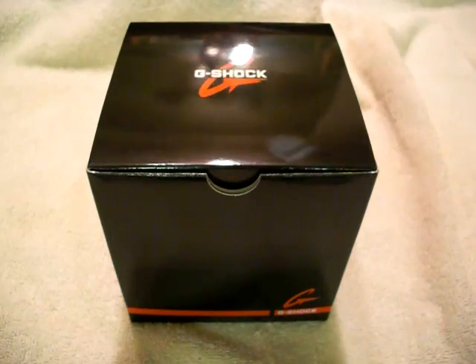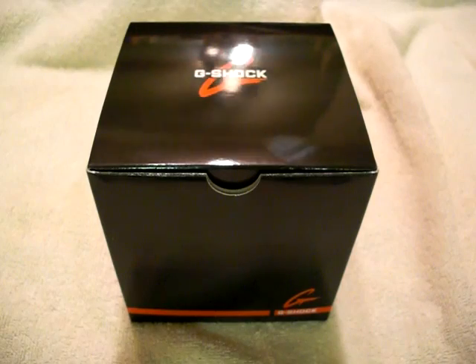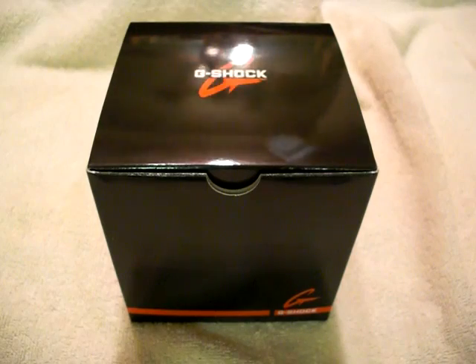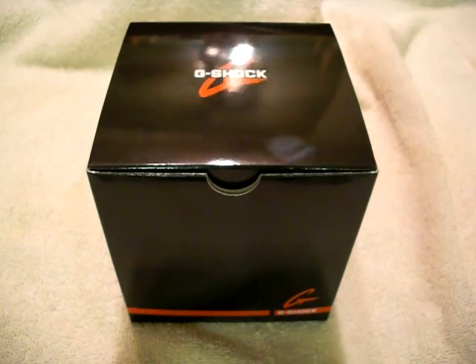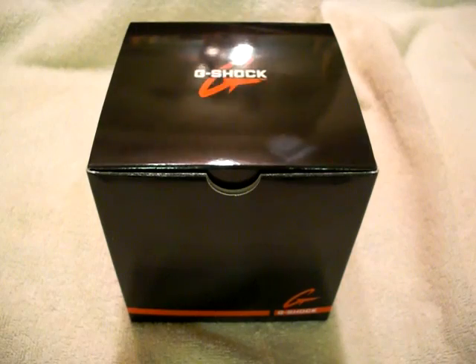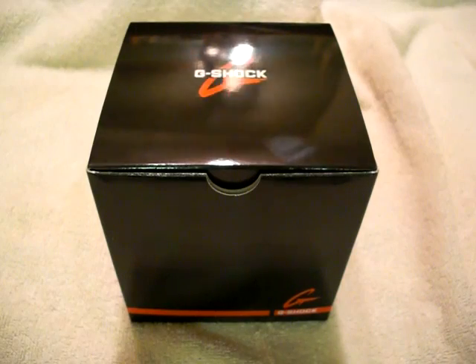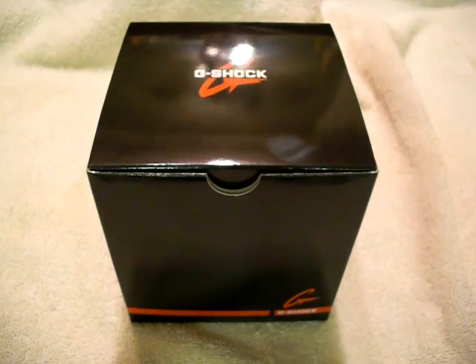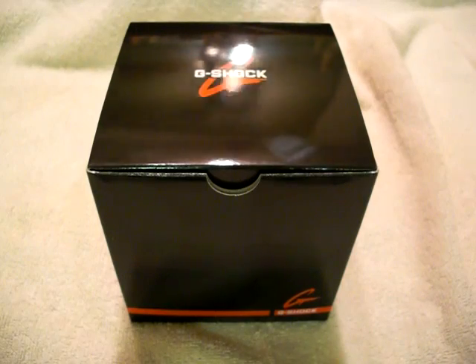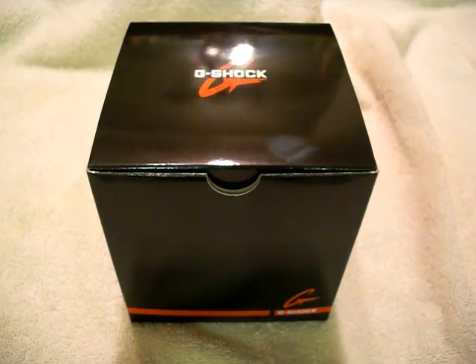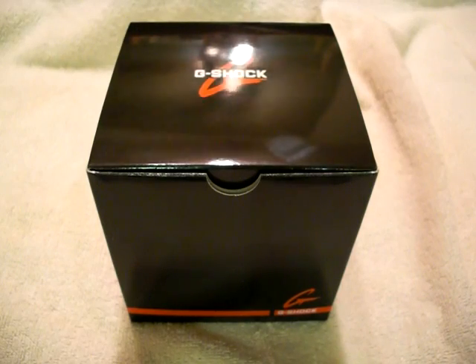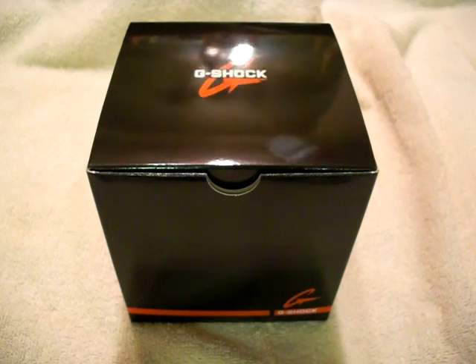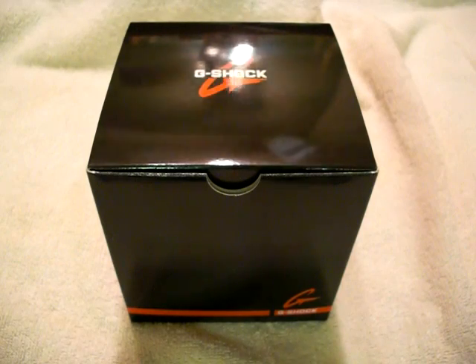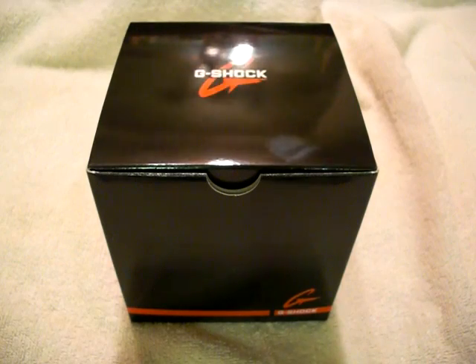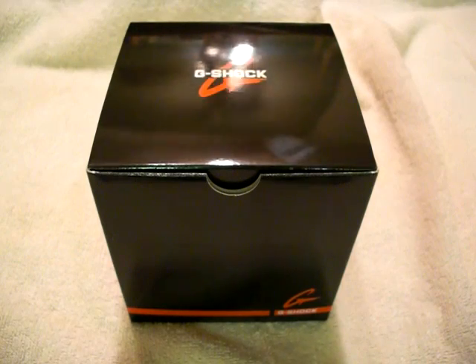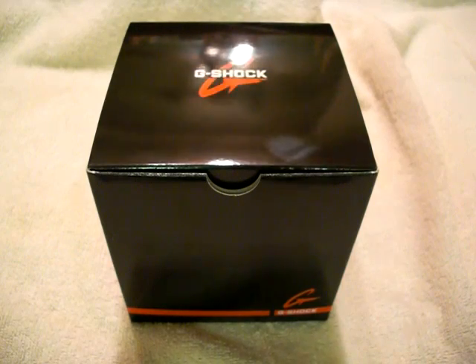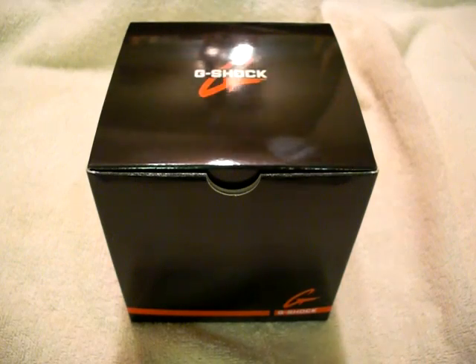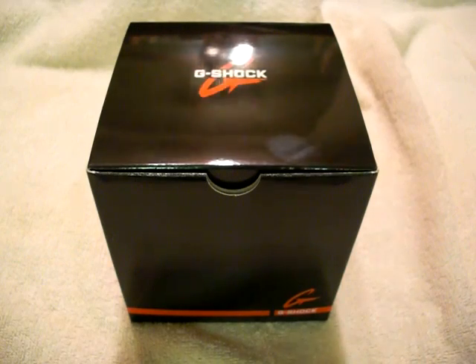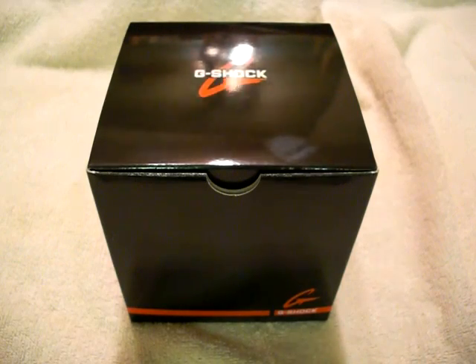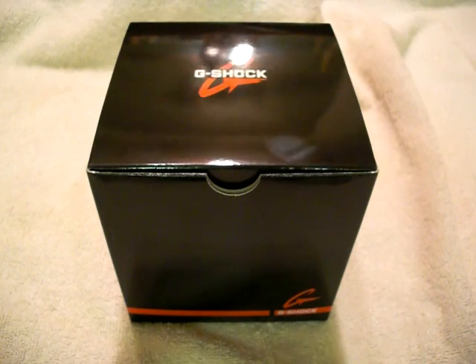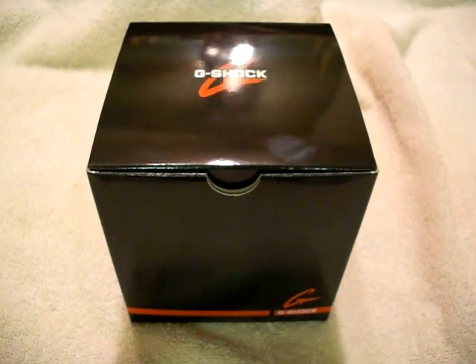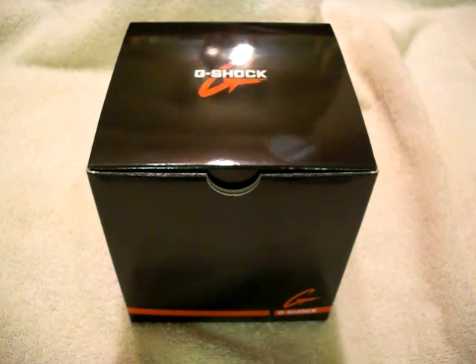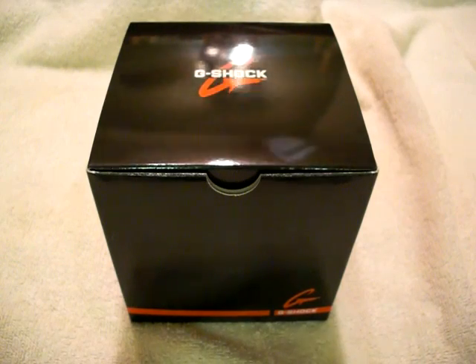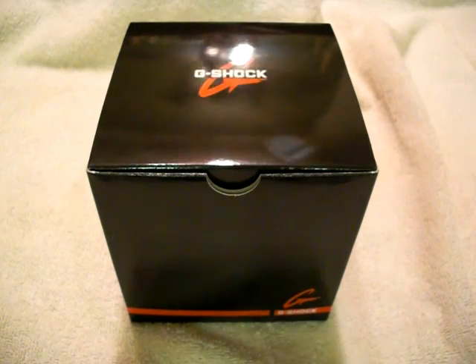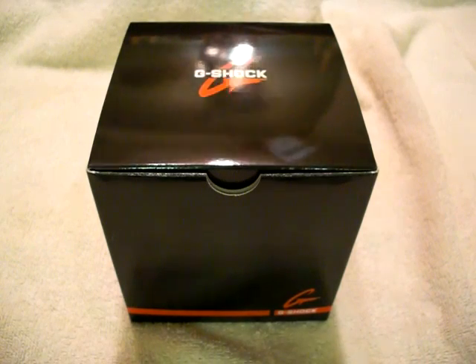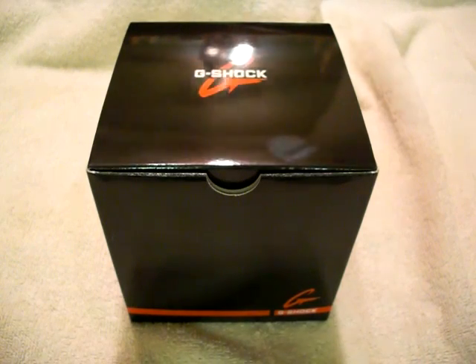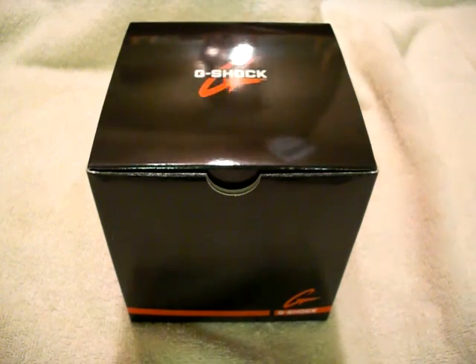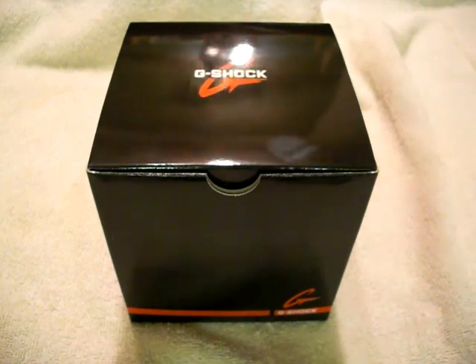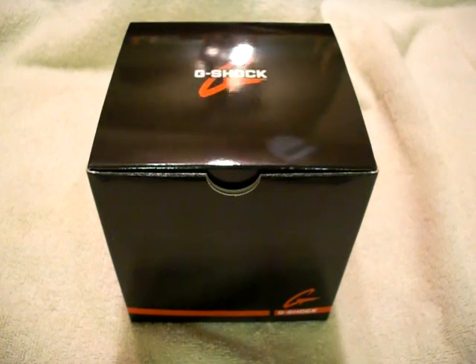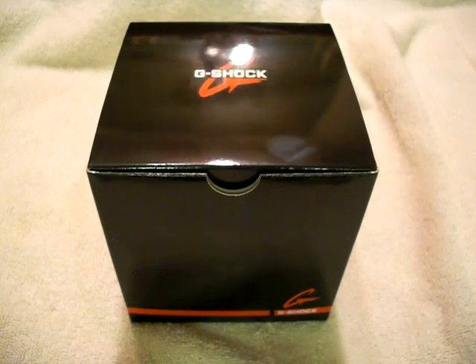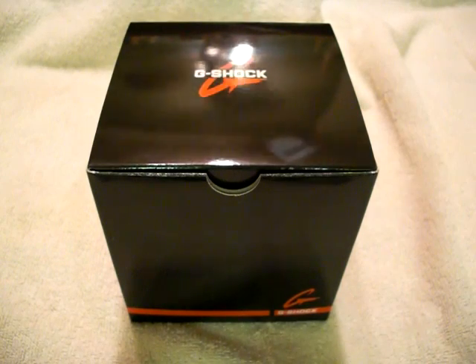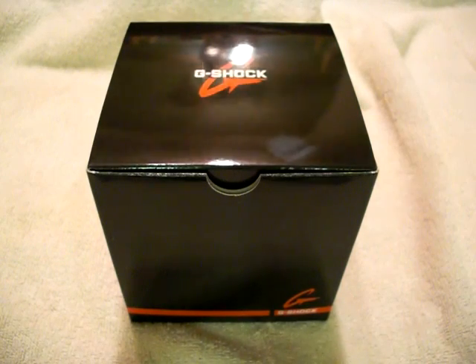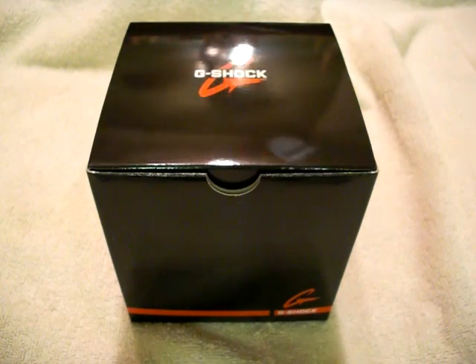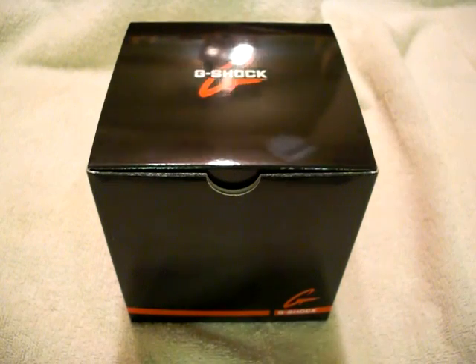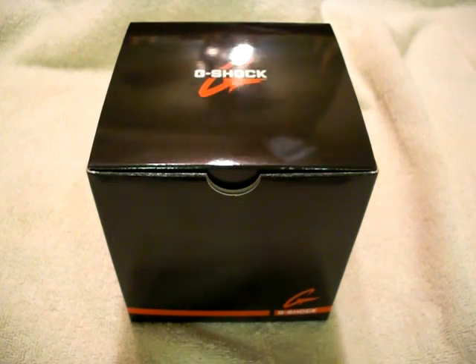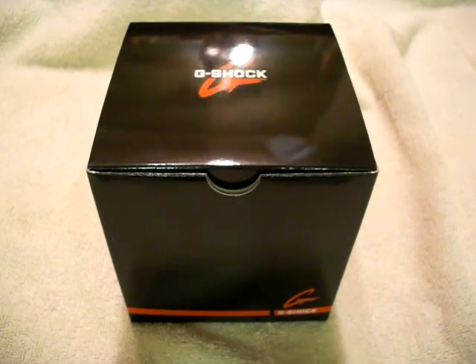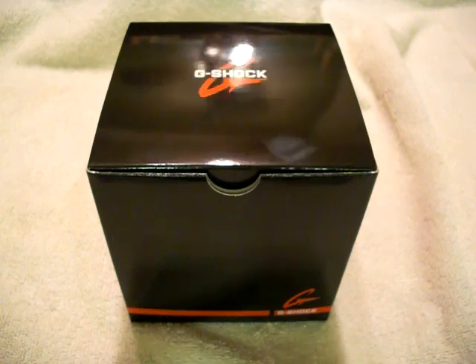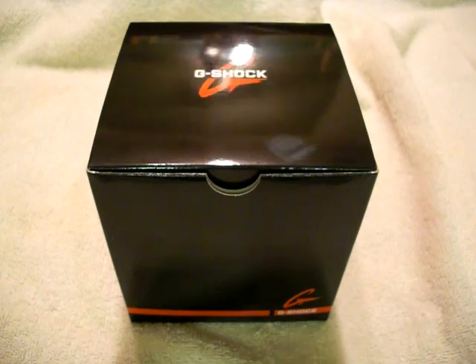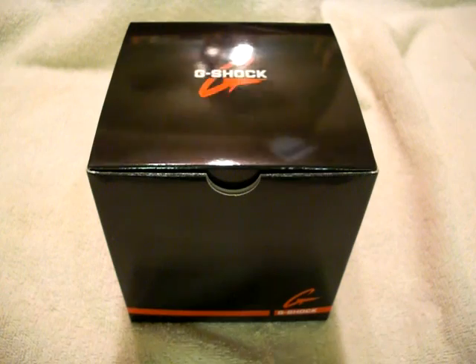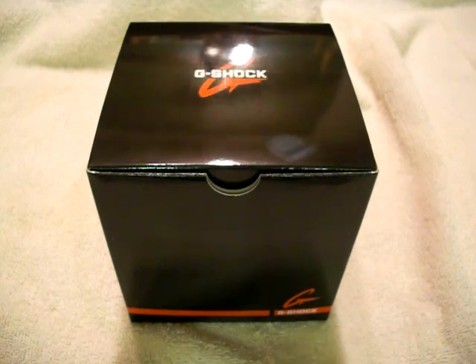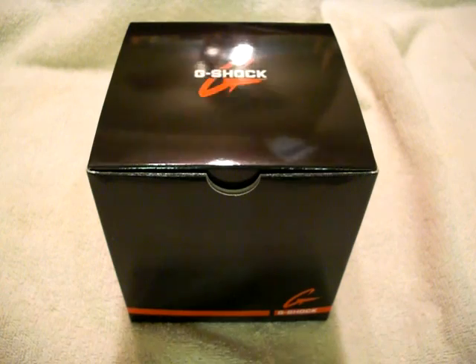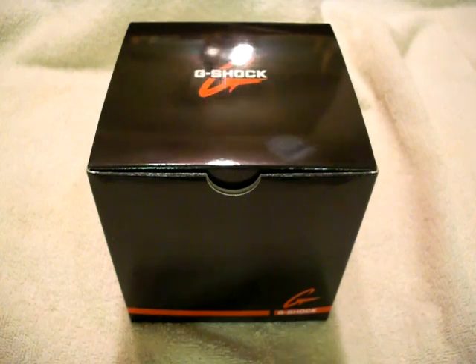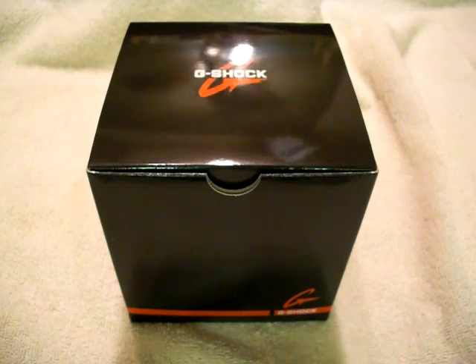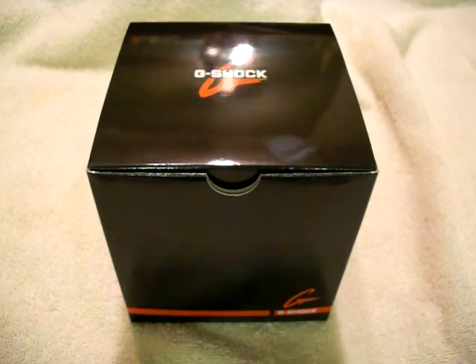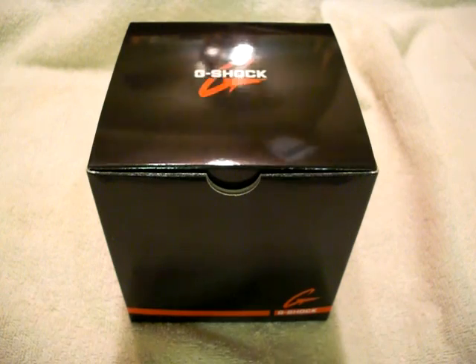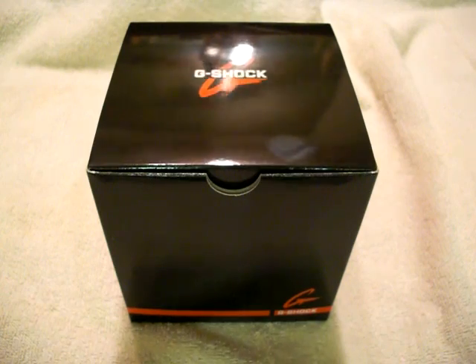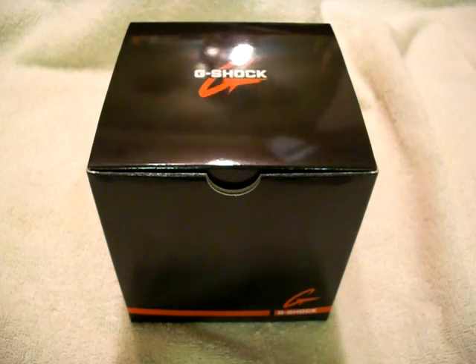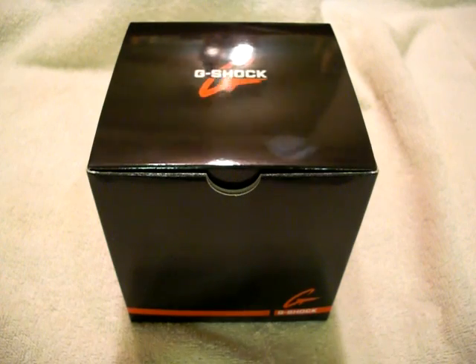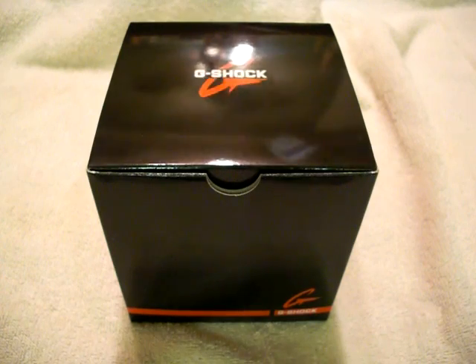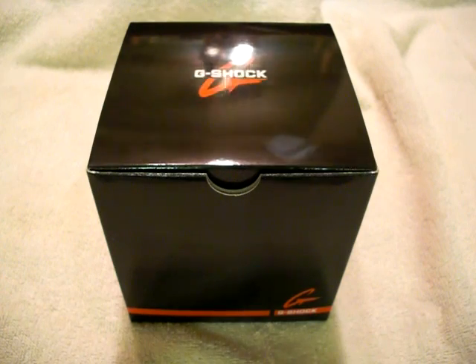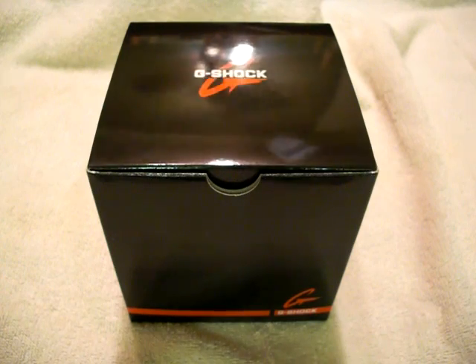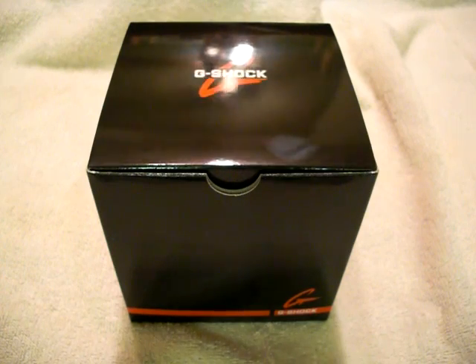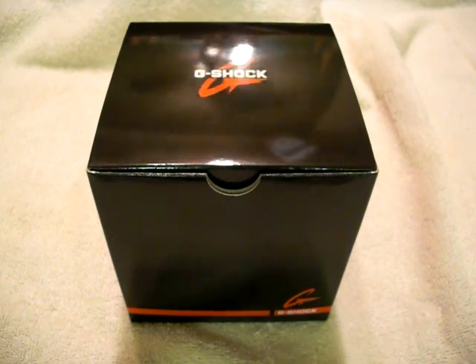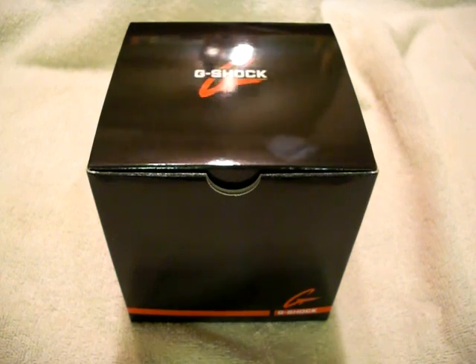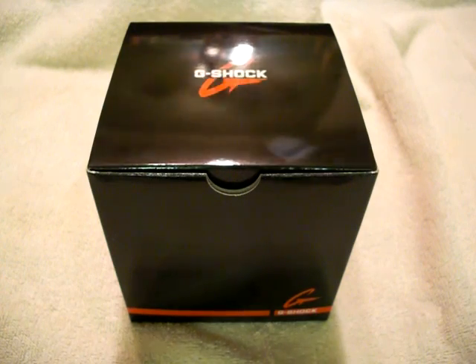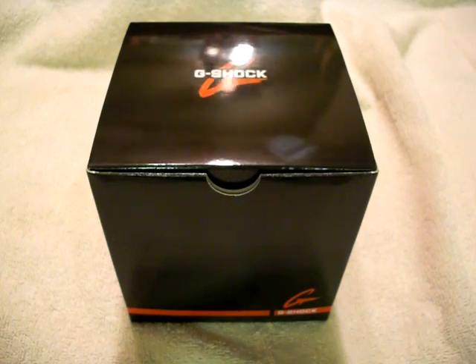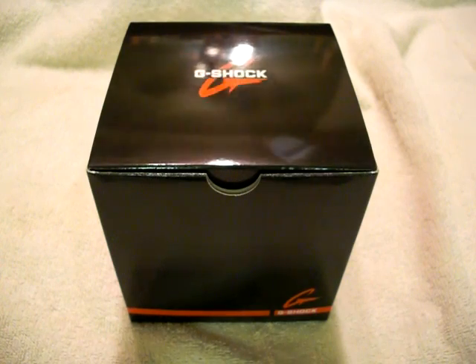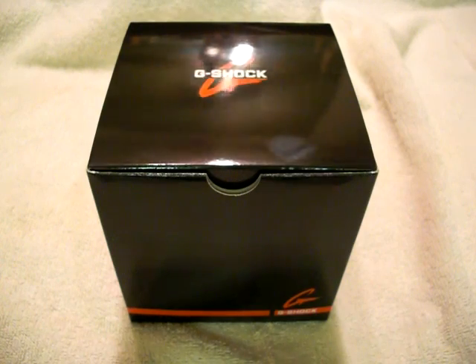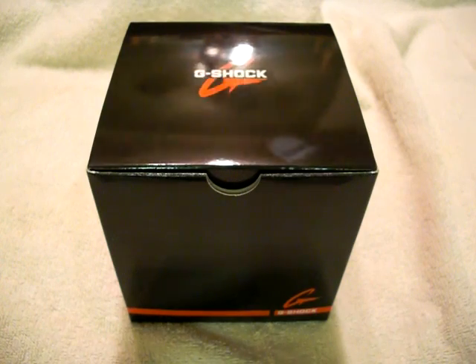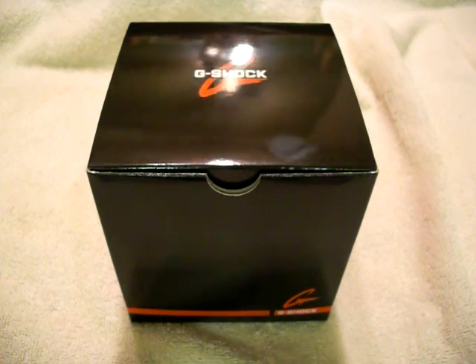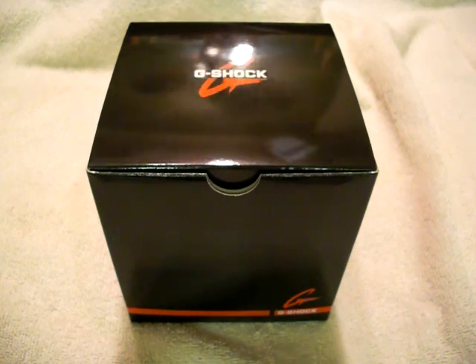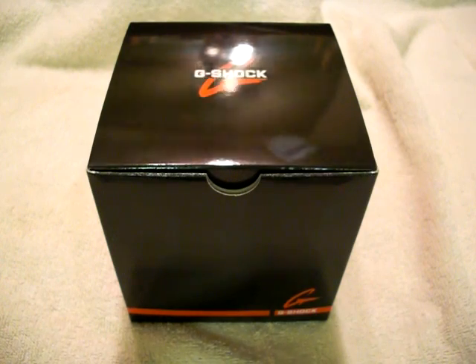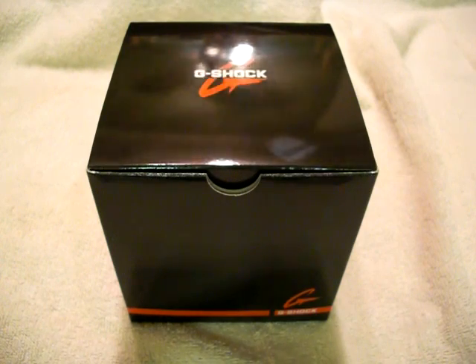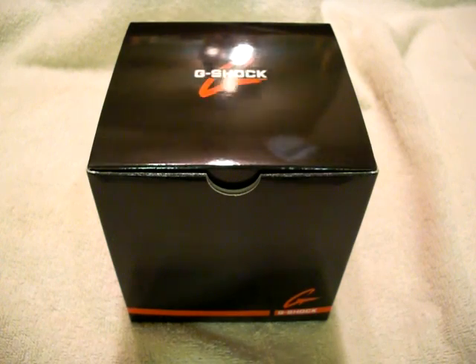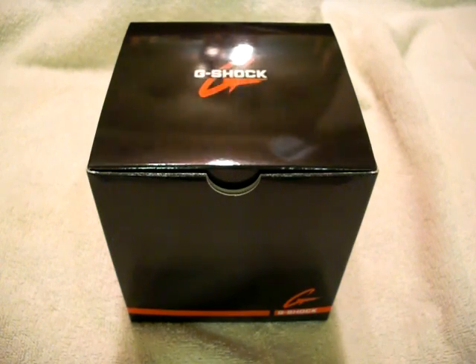Hello everybody and welcome to another review. Today I'll be reviewing the Casio G-Shock GW-9200.